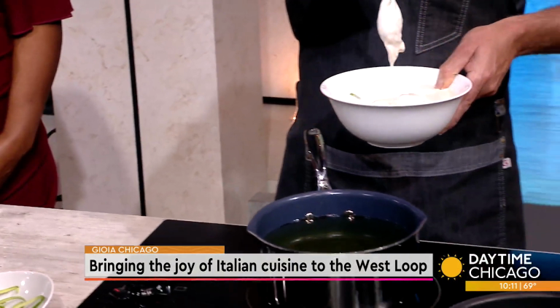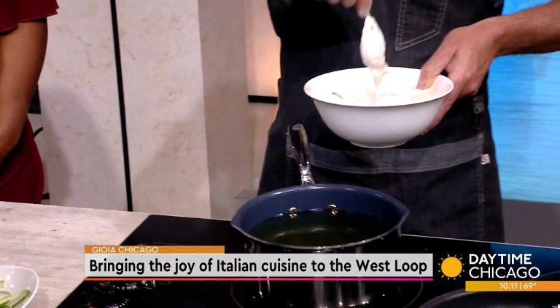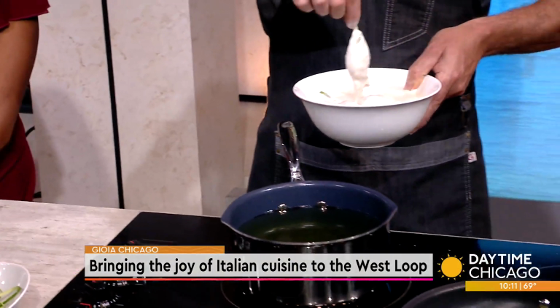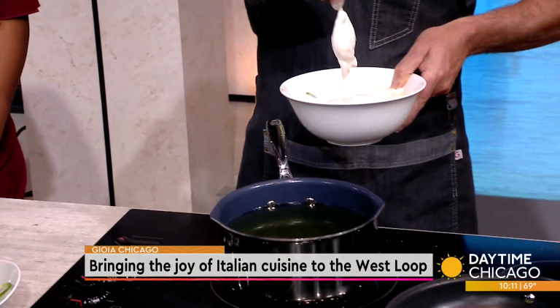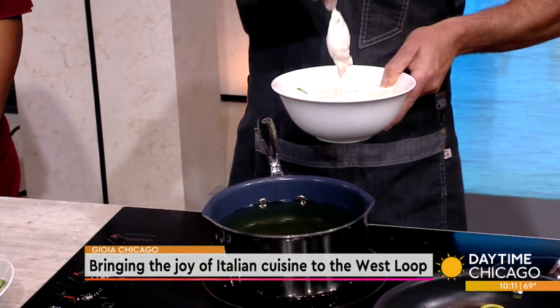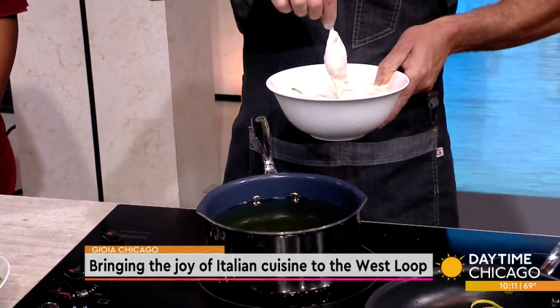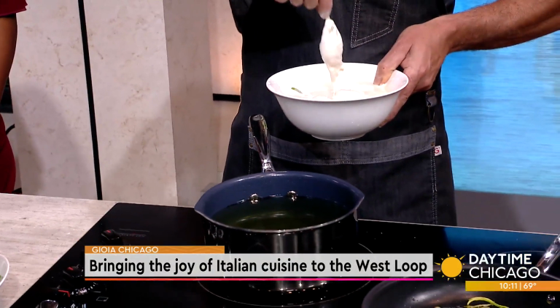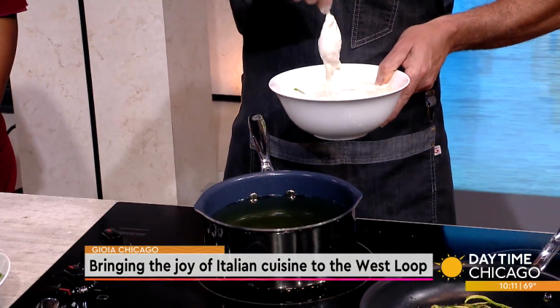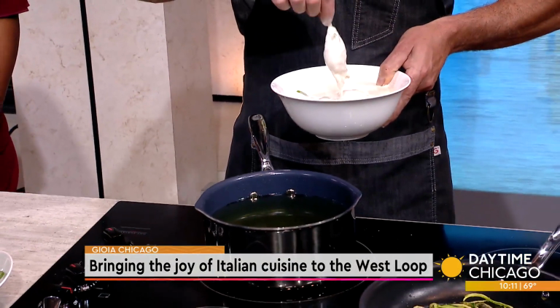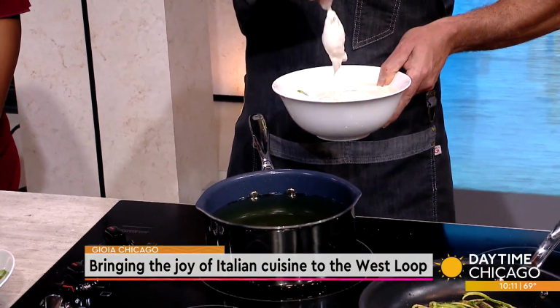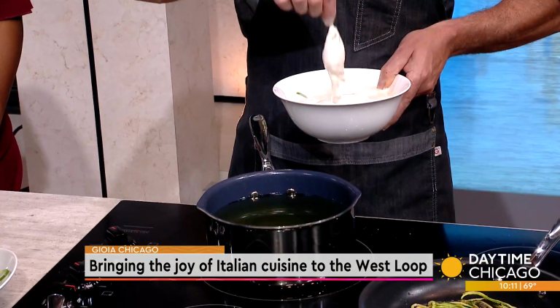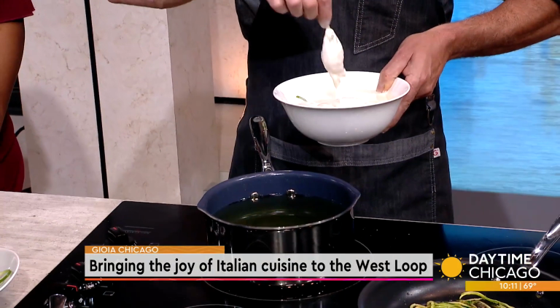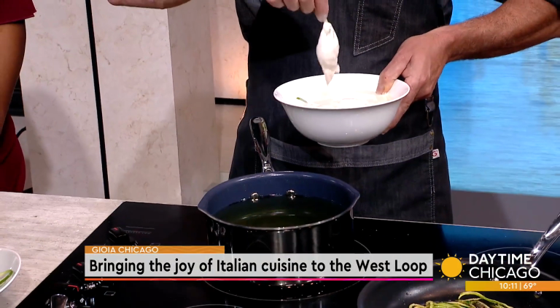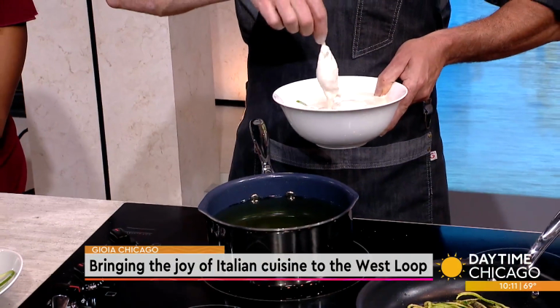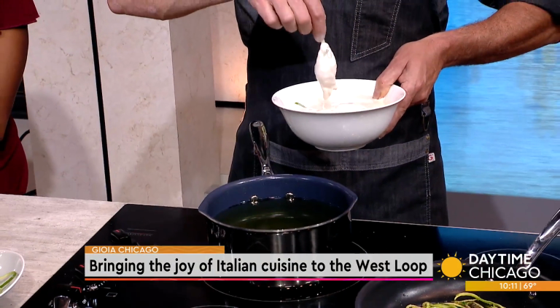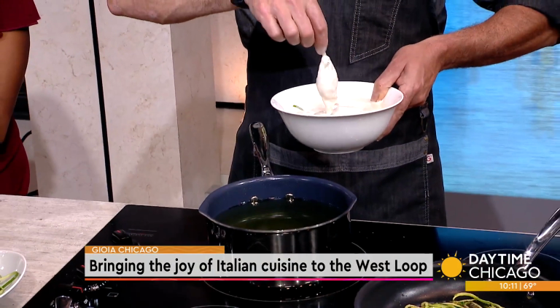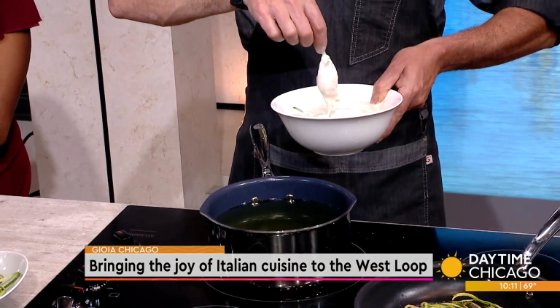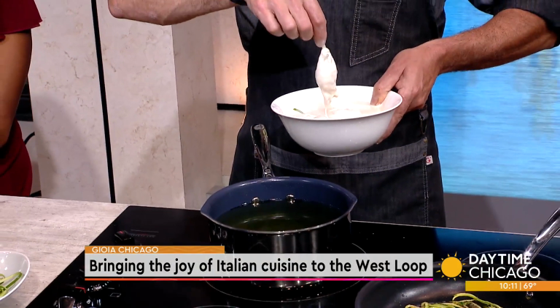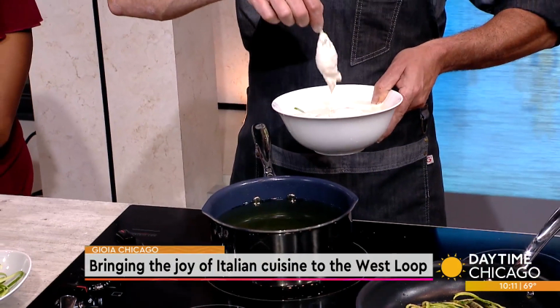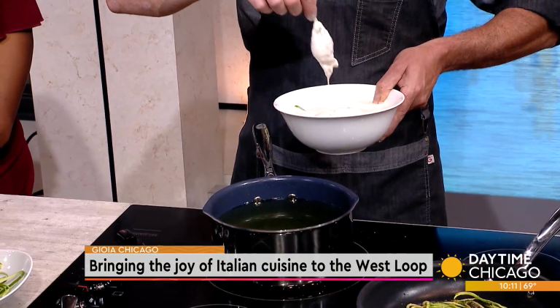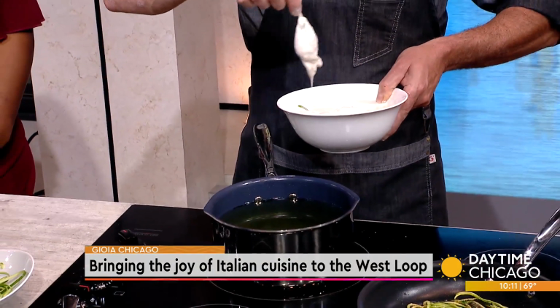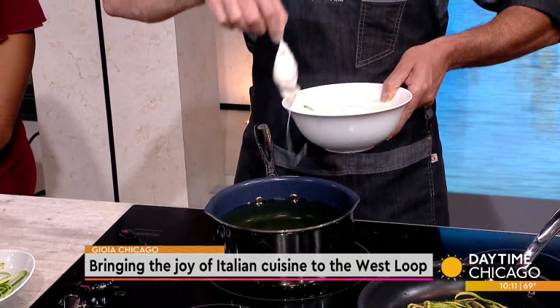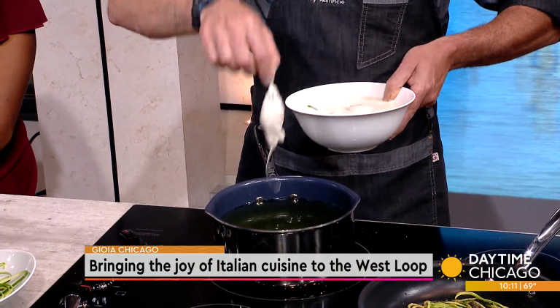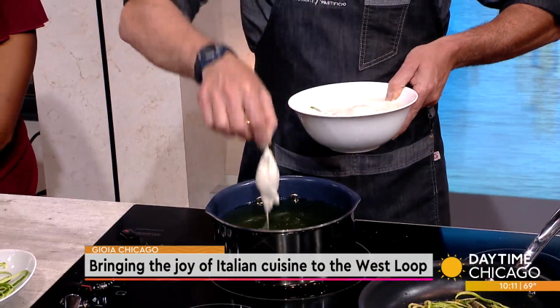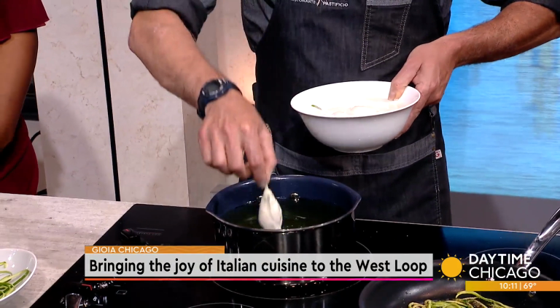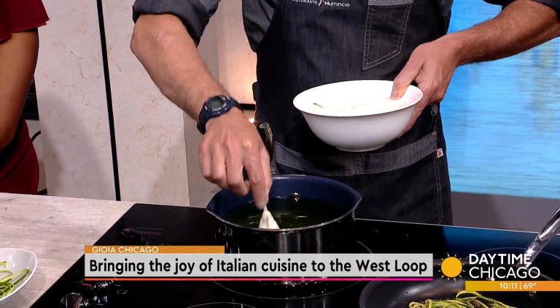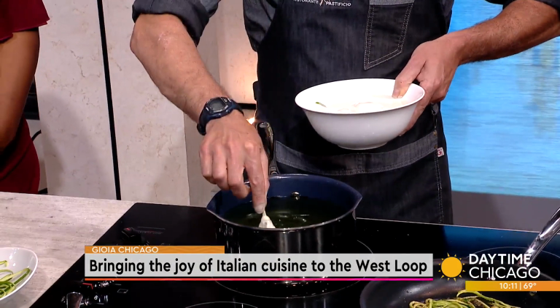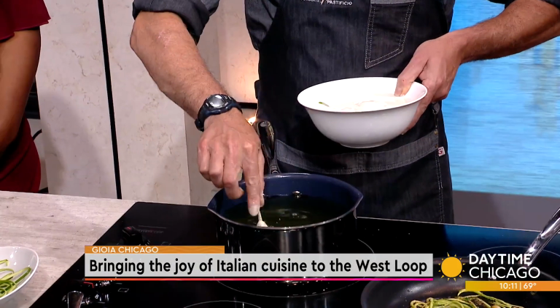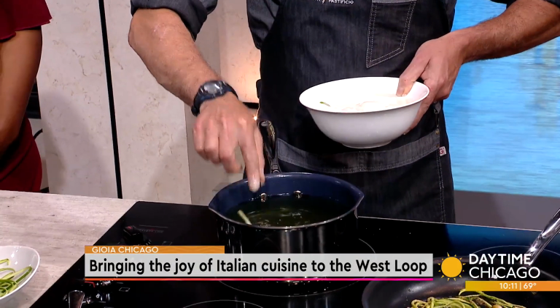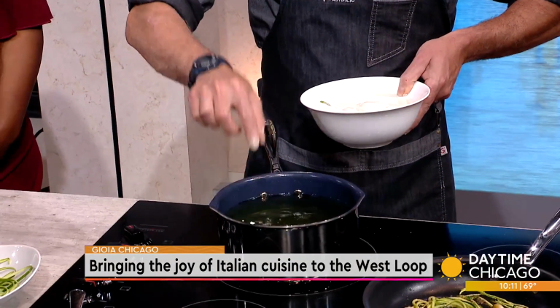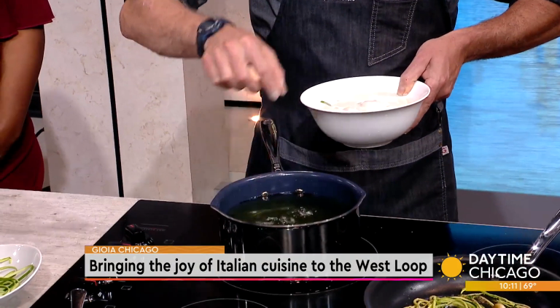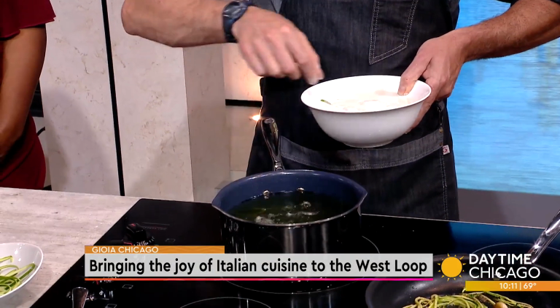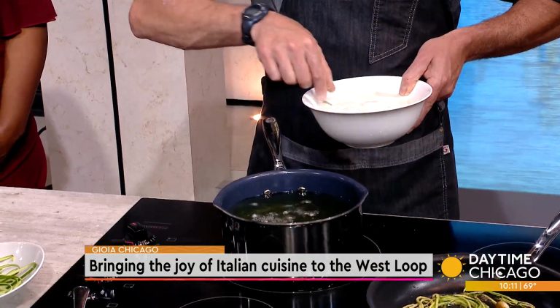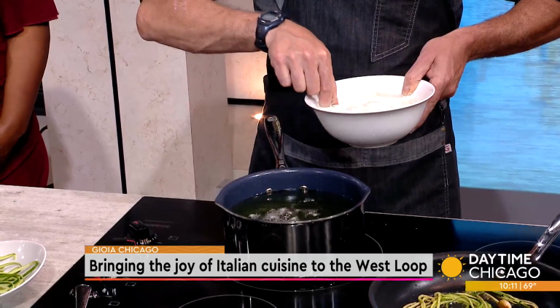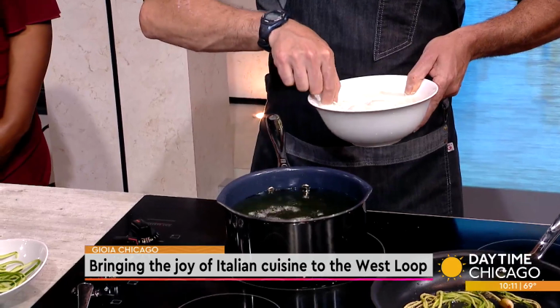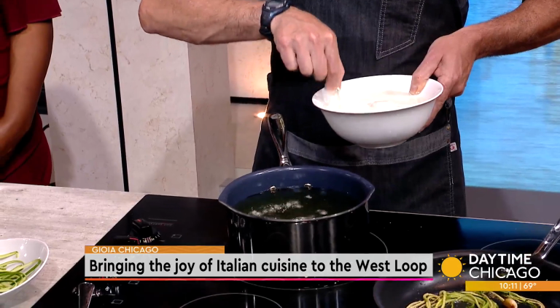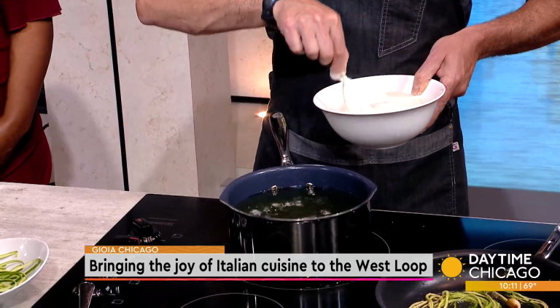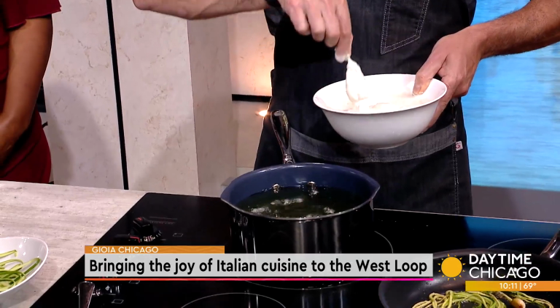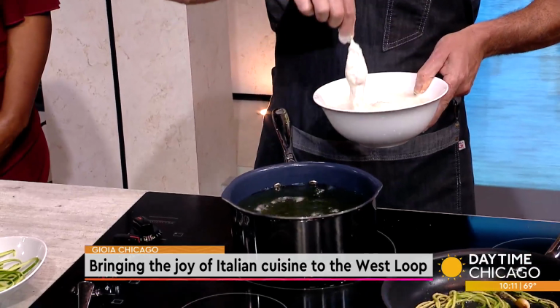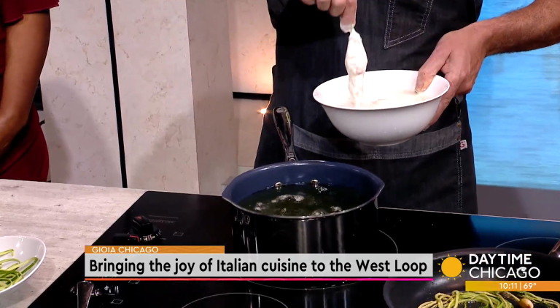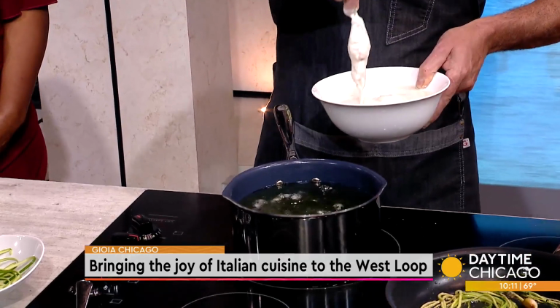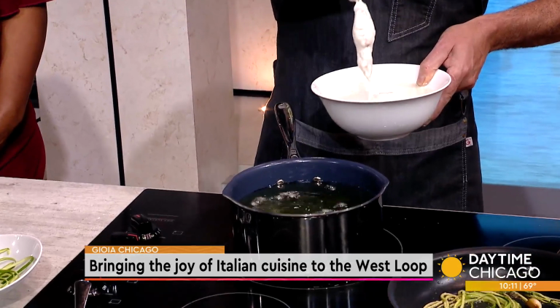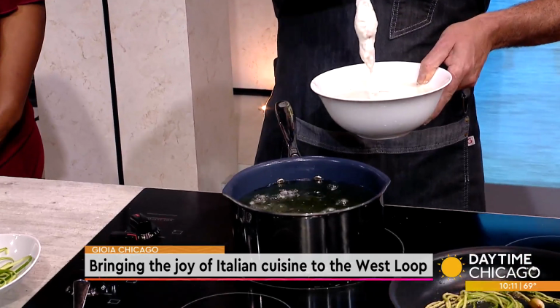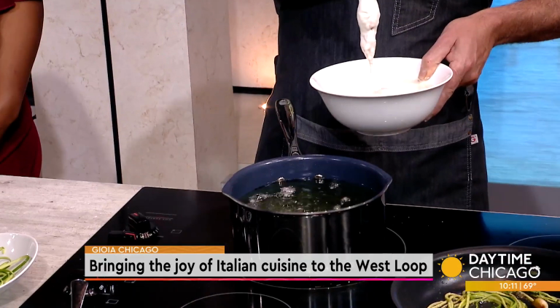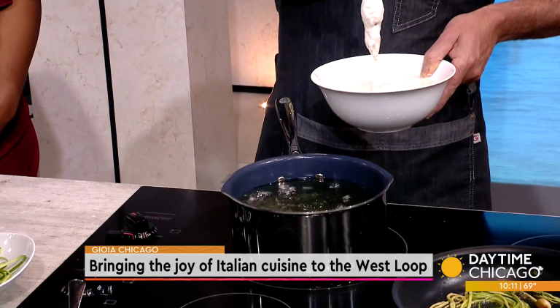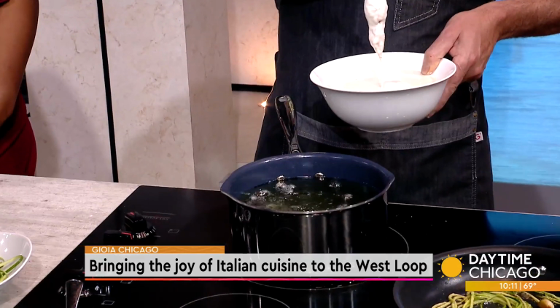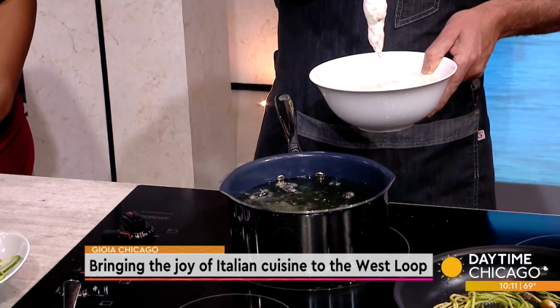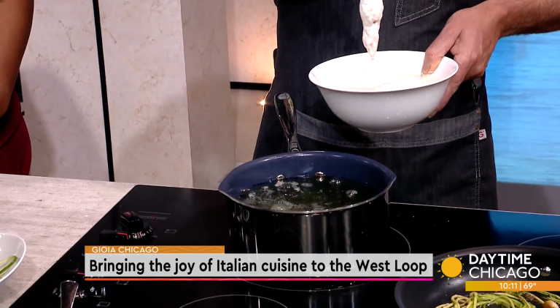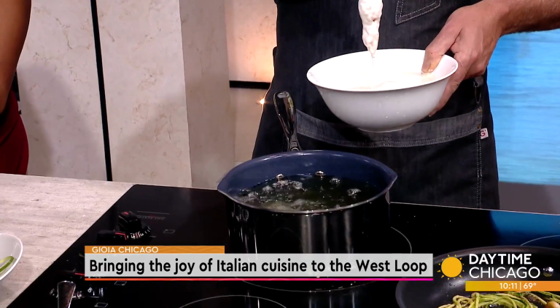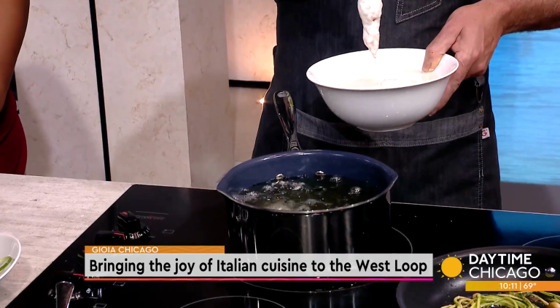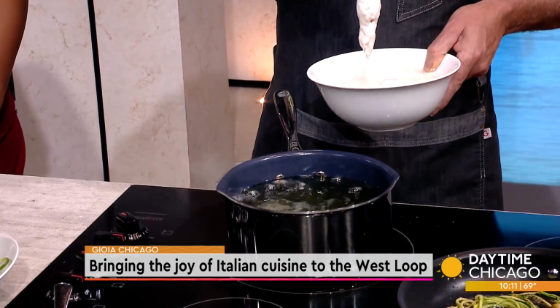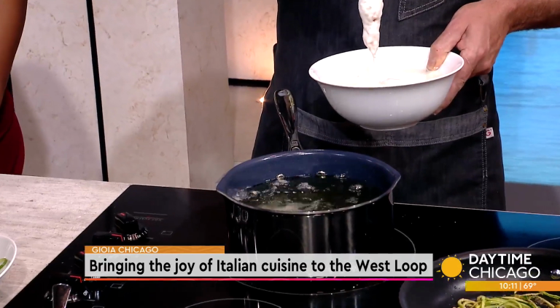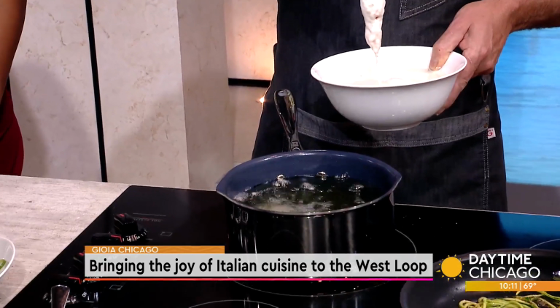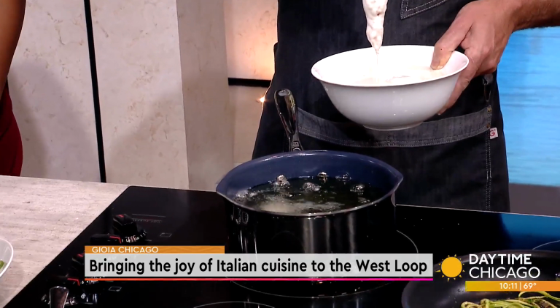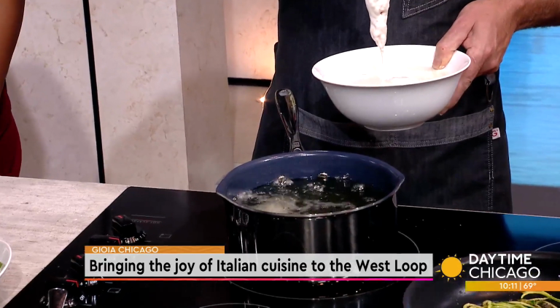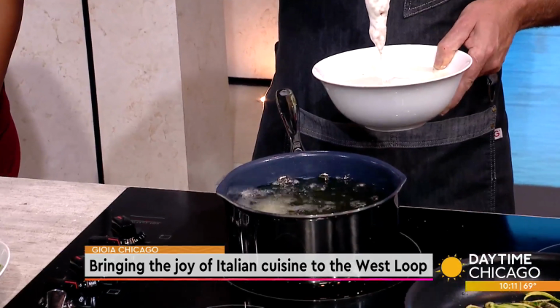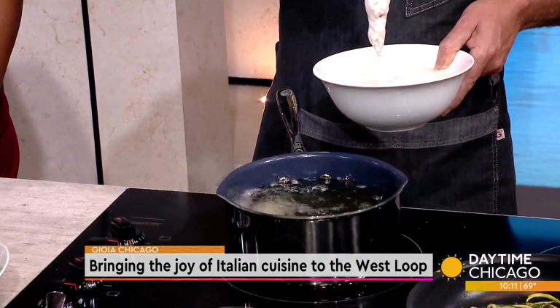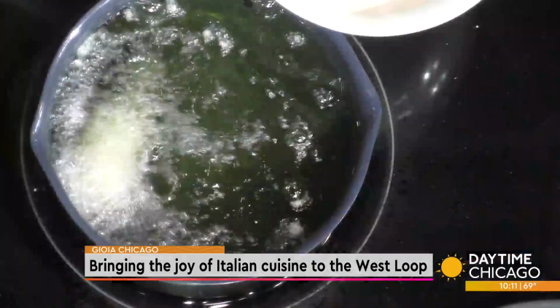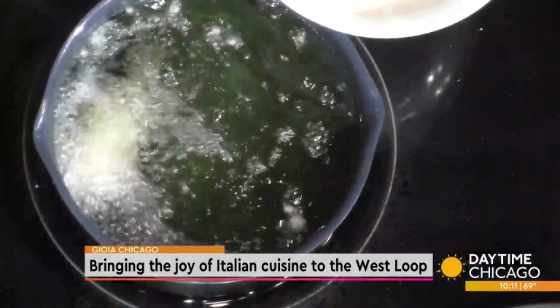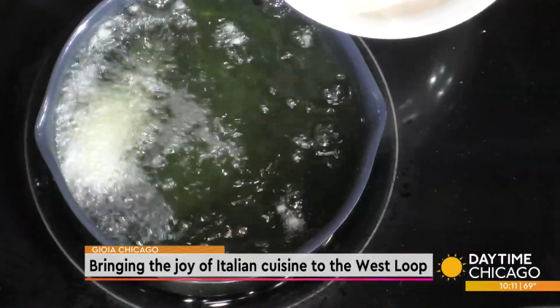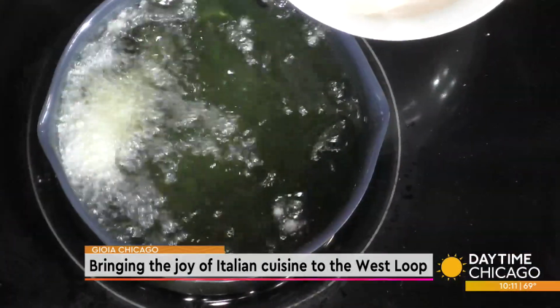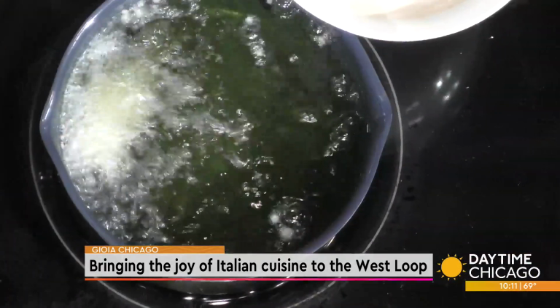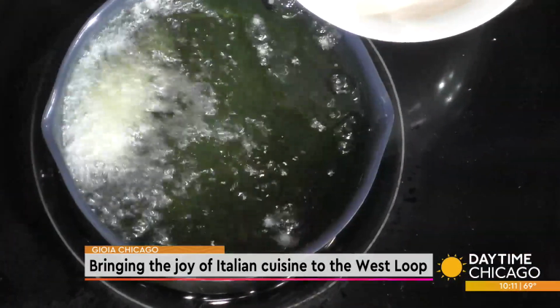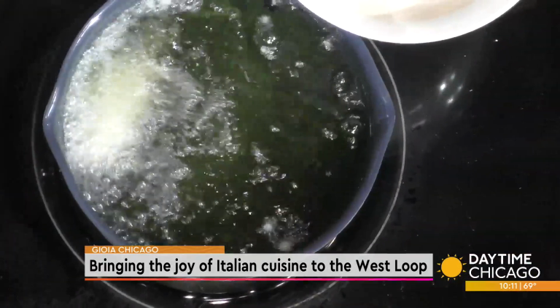That's good. So we have vegetable oil over here. And how long do those take to cook? Two minutes. Two minutes — wow, that's amazing.